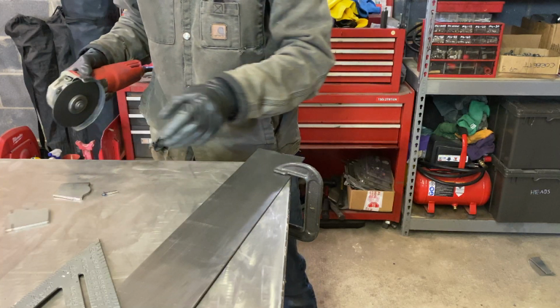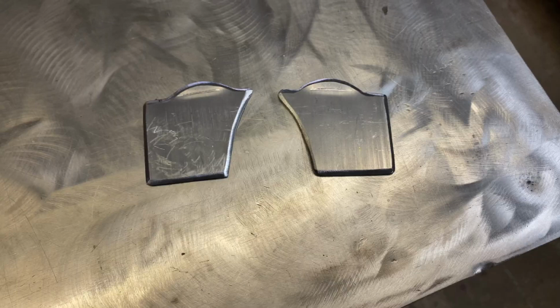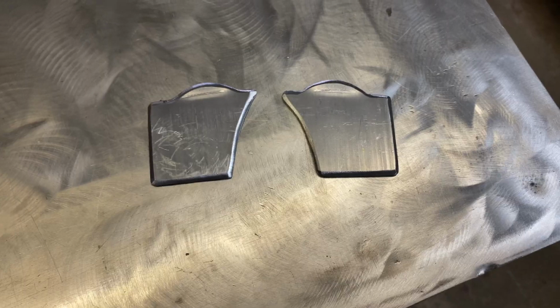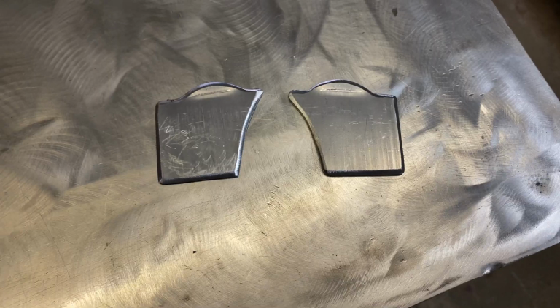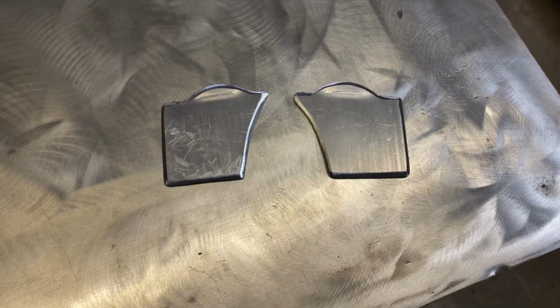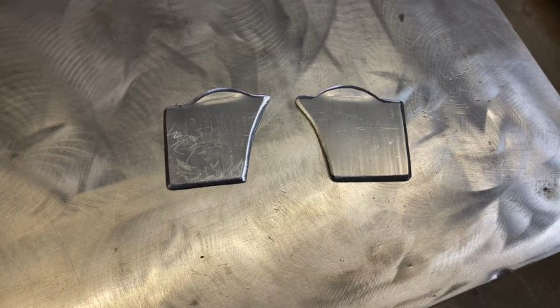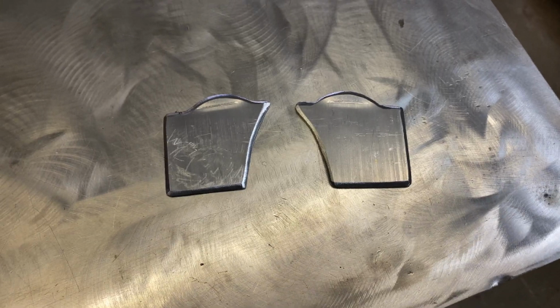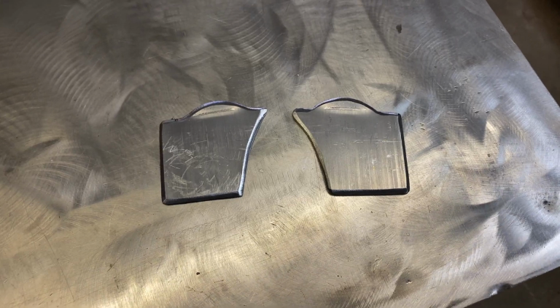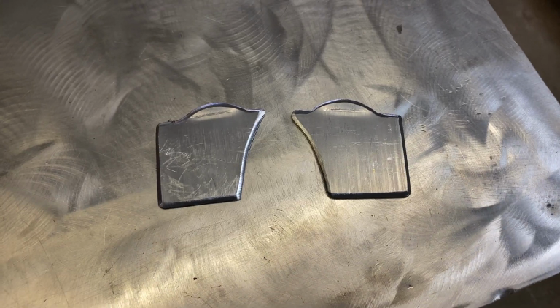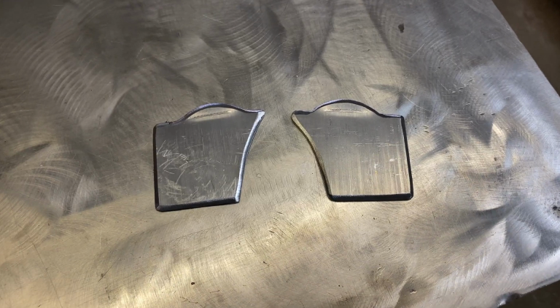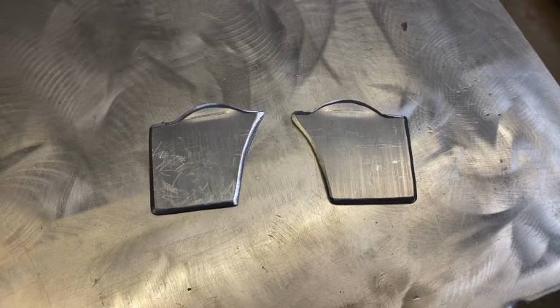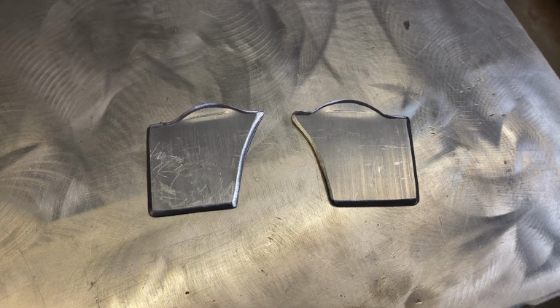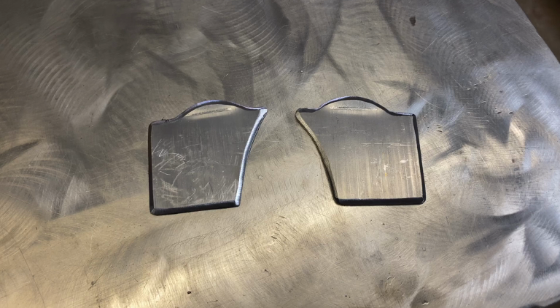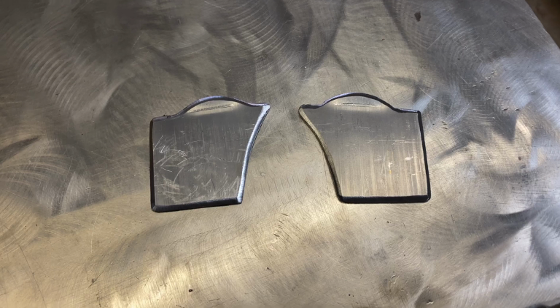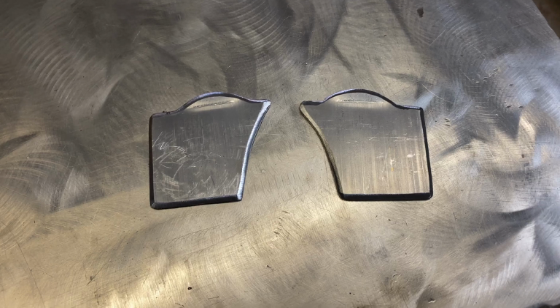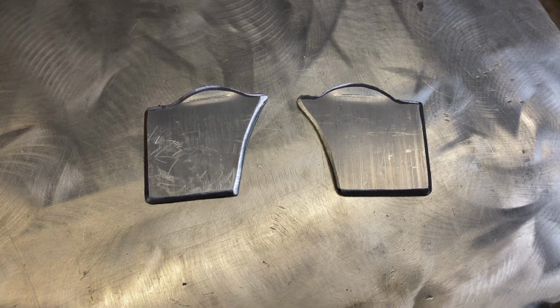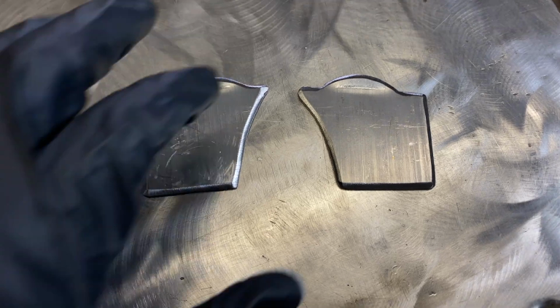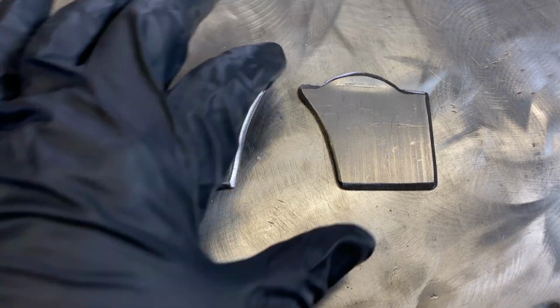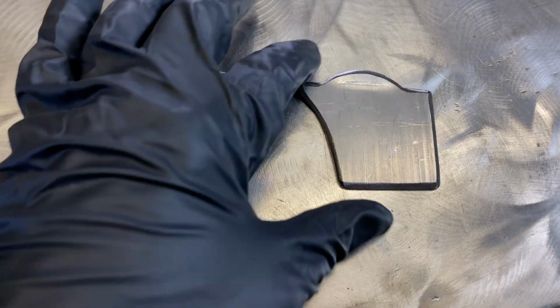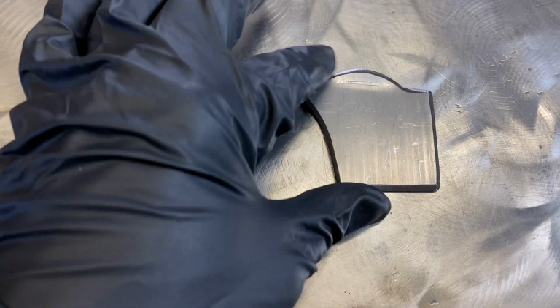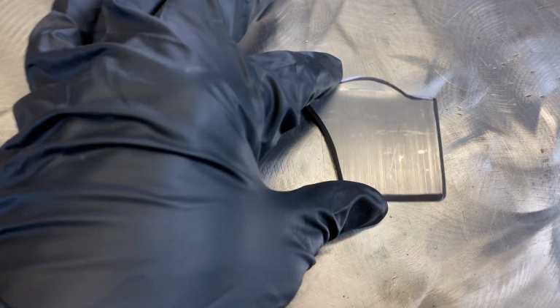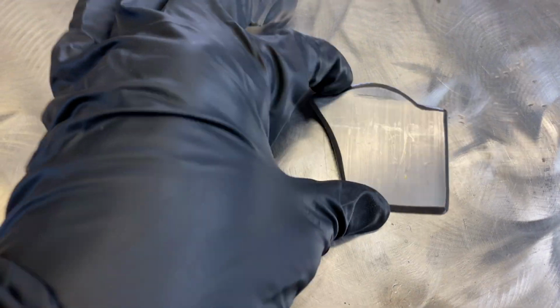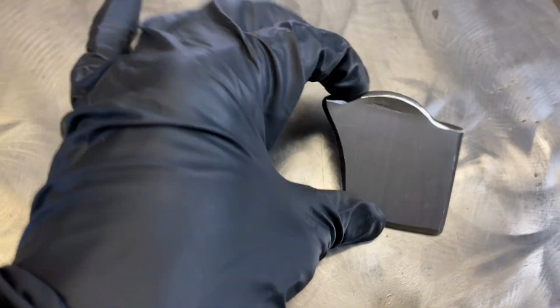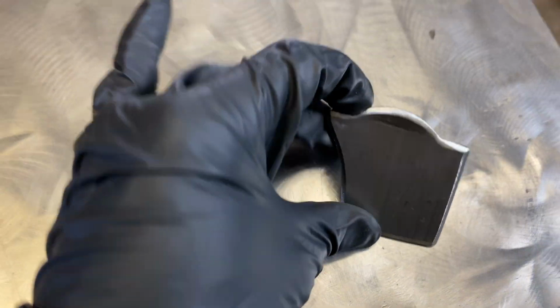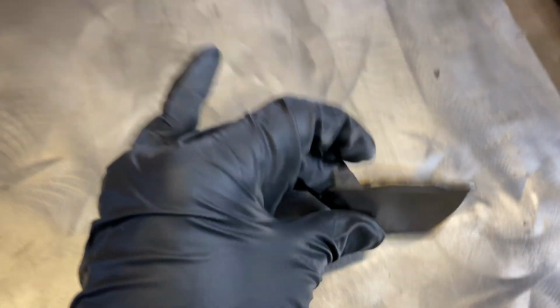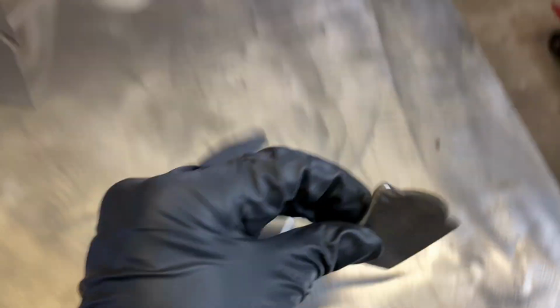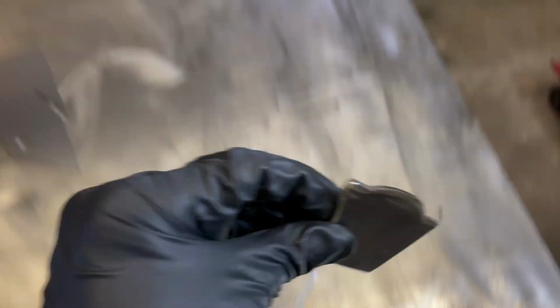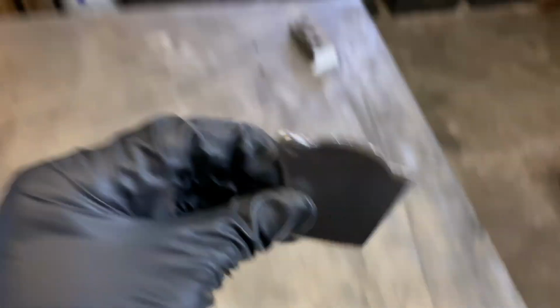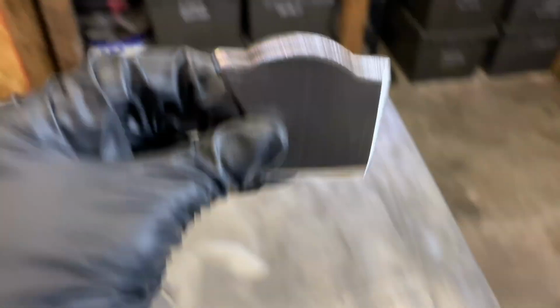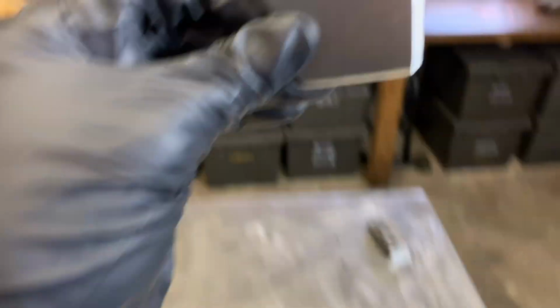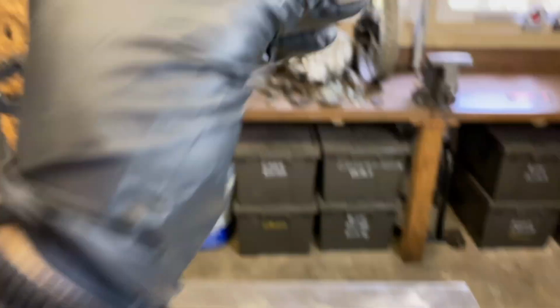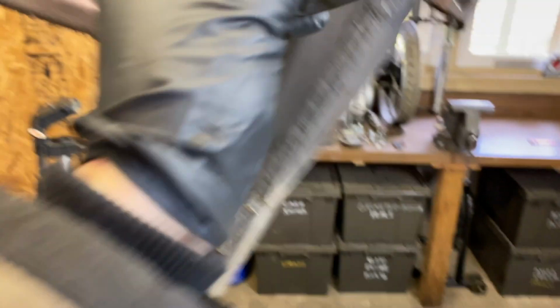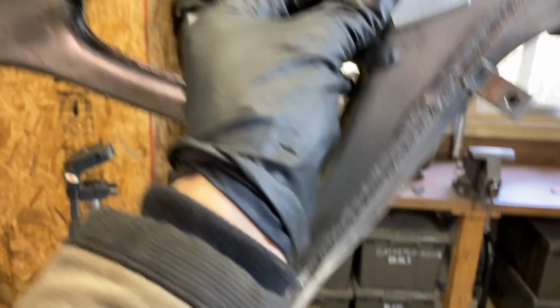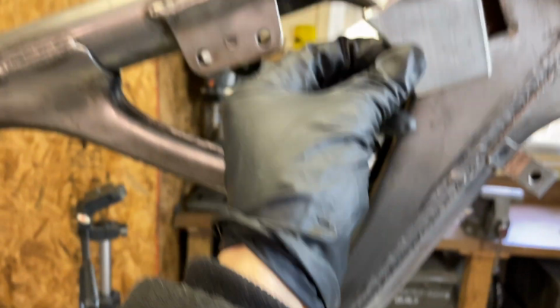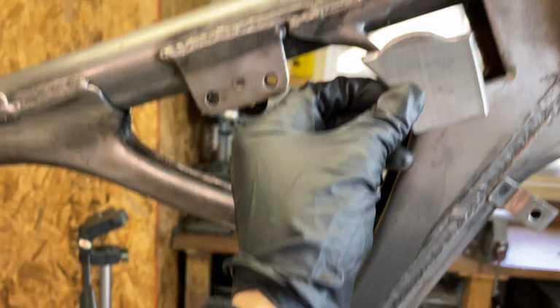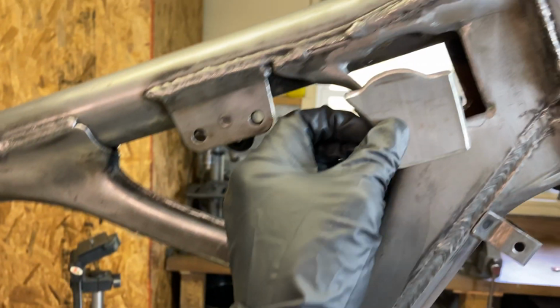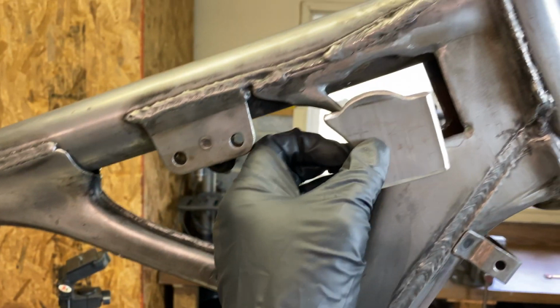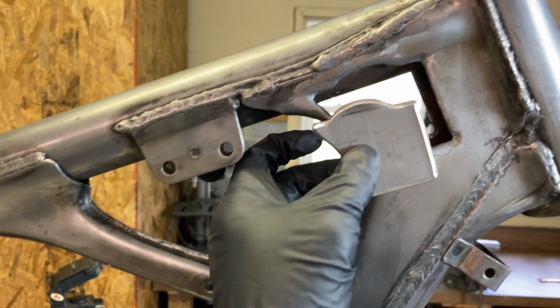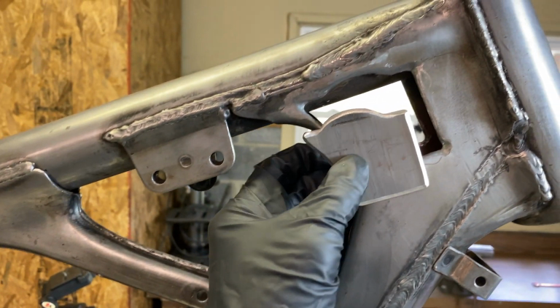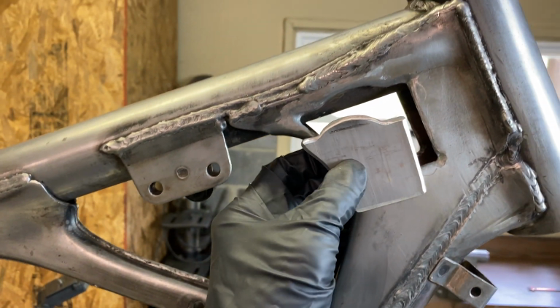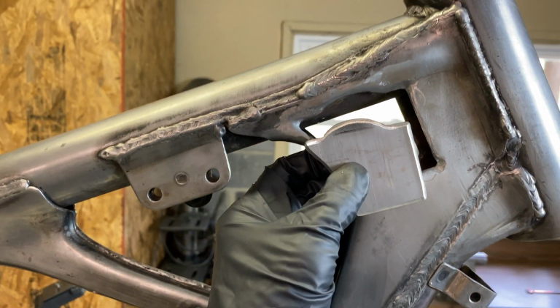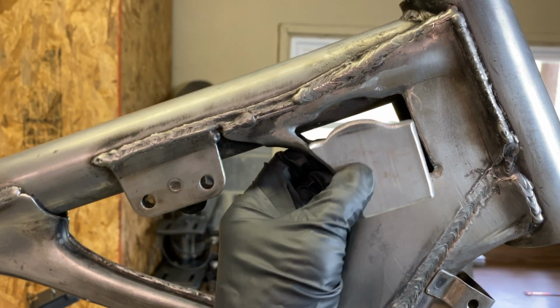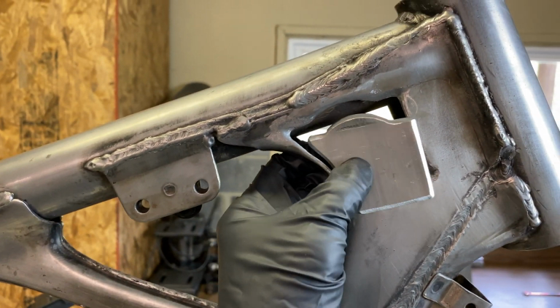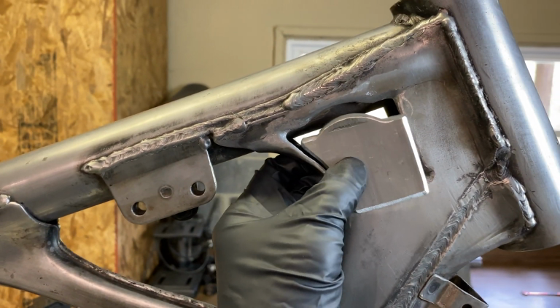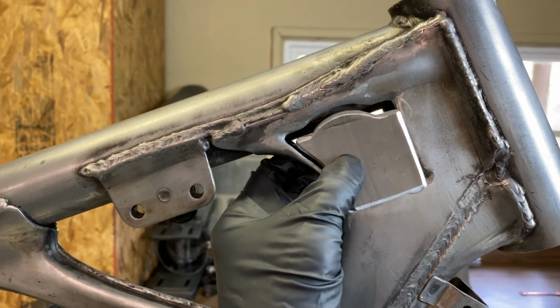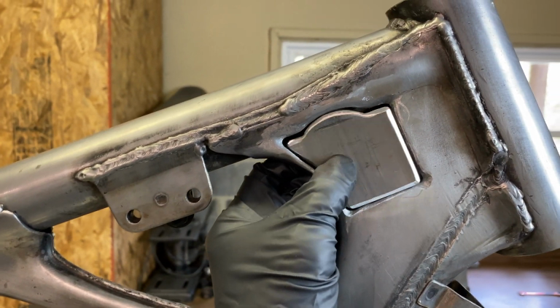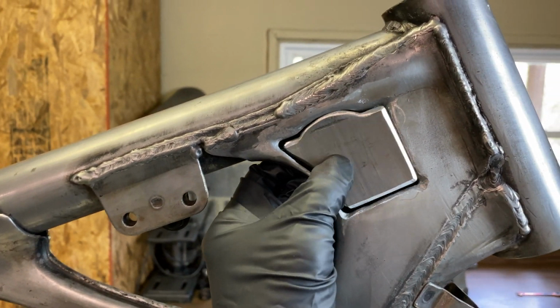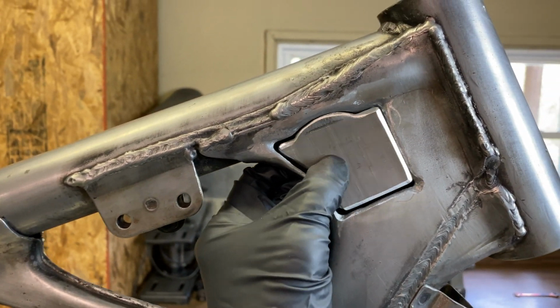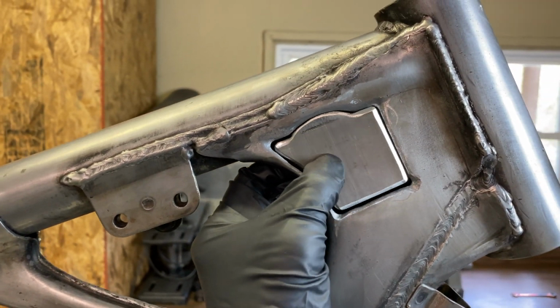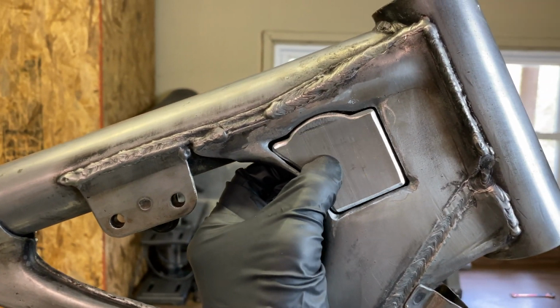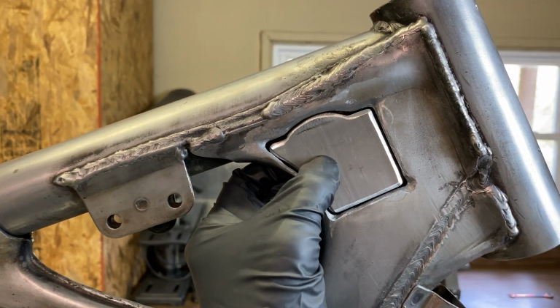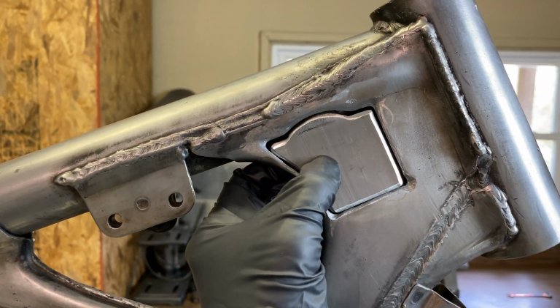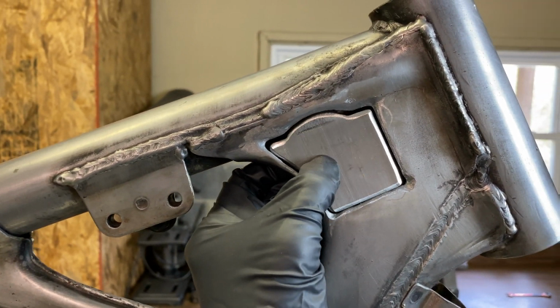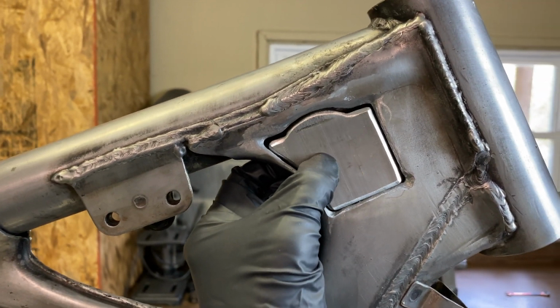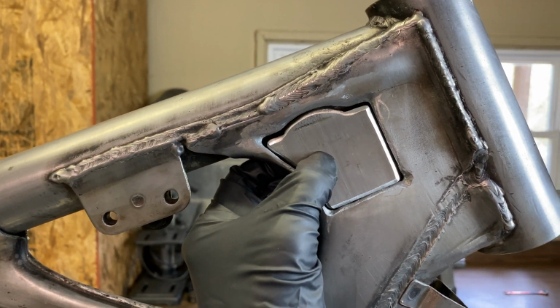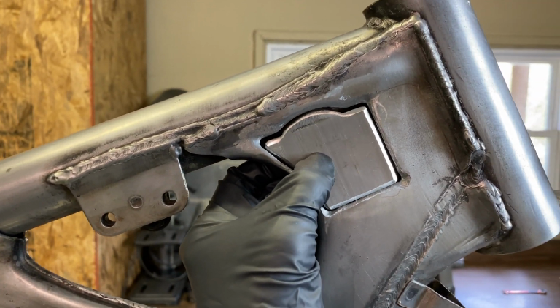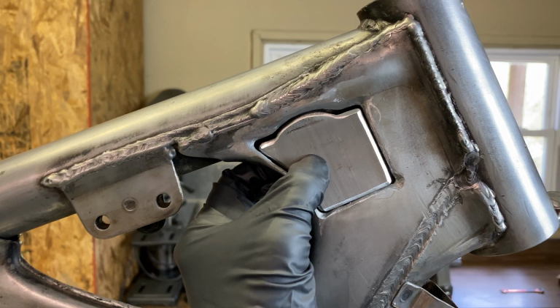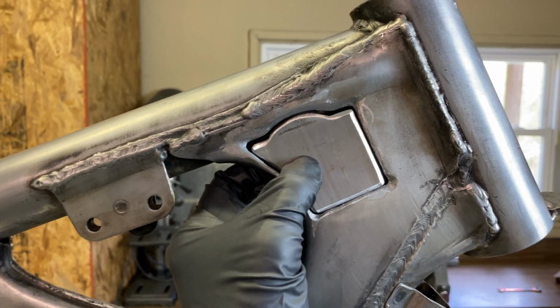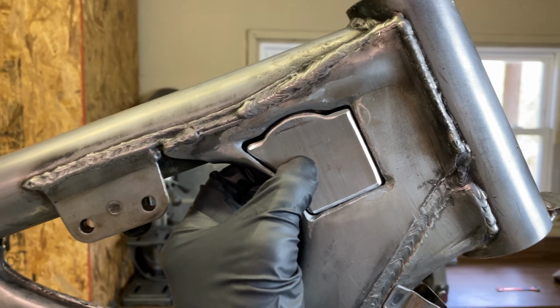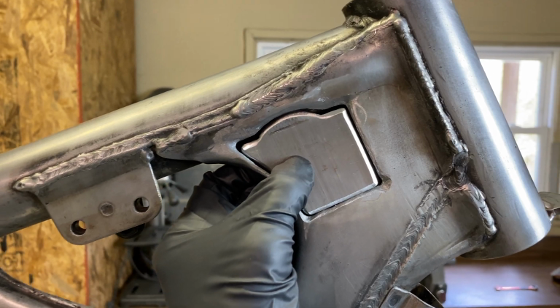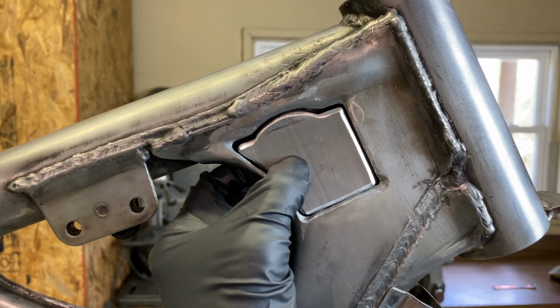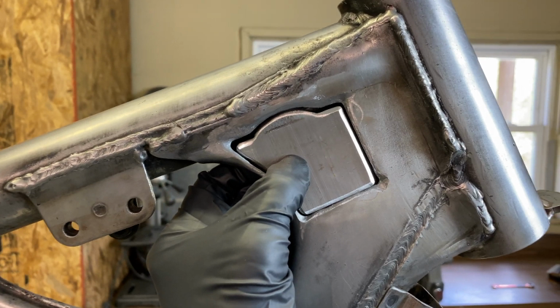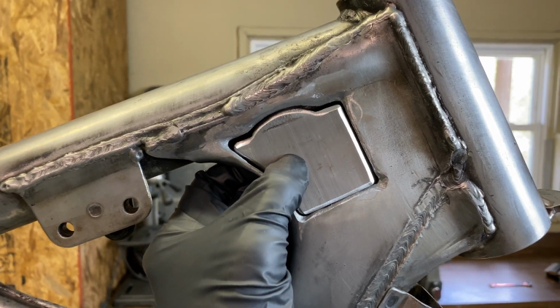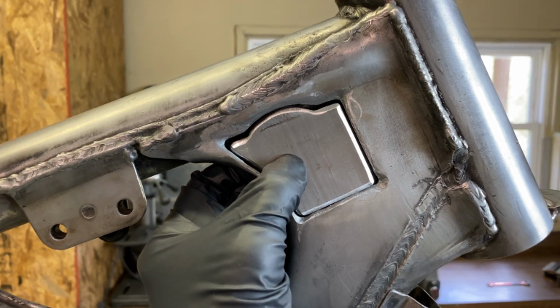I've got the patch pieces cut out and they fit in the holes. I just need to get them welded in now.